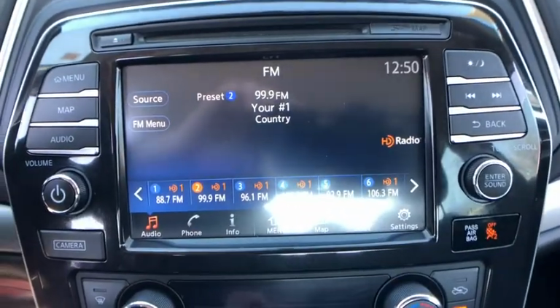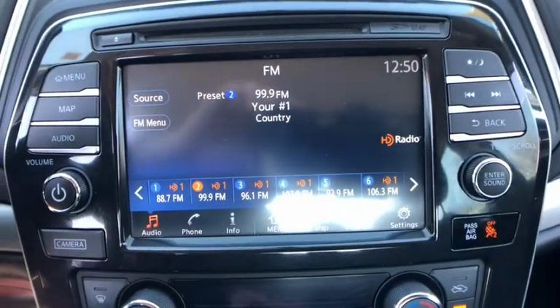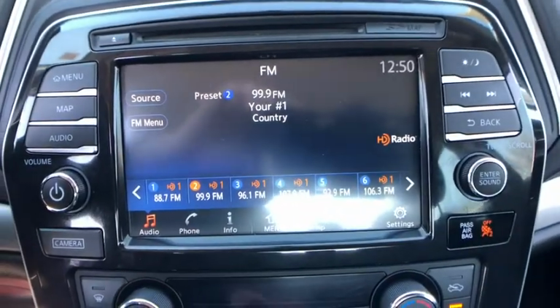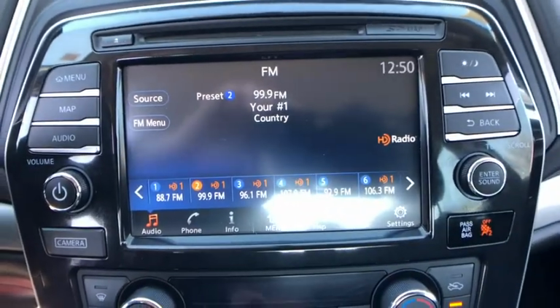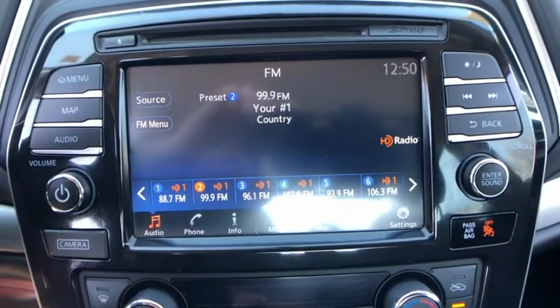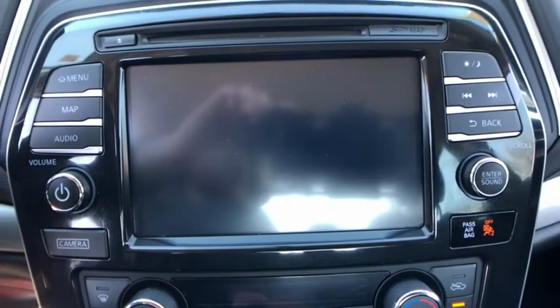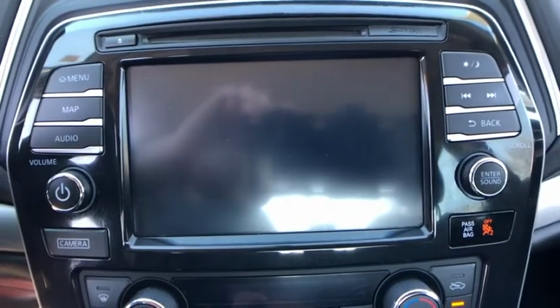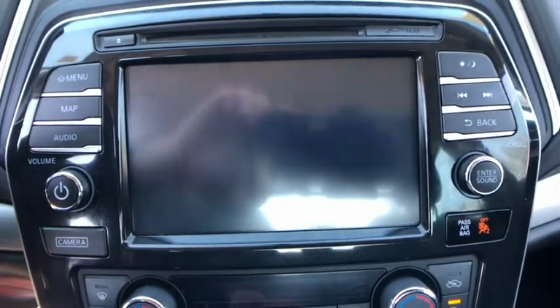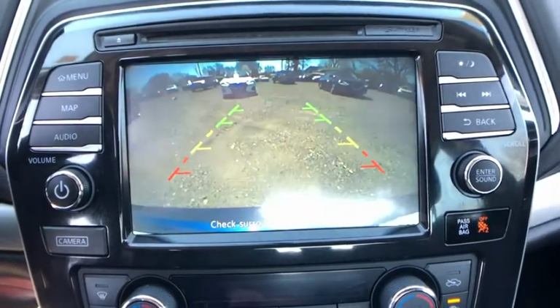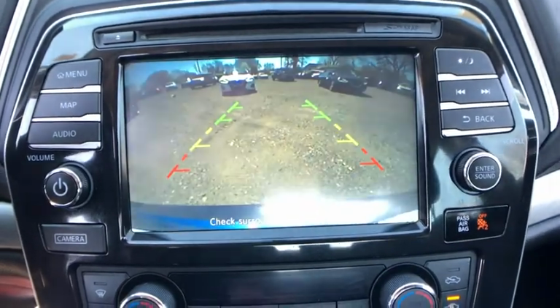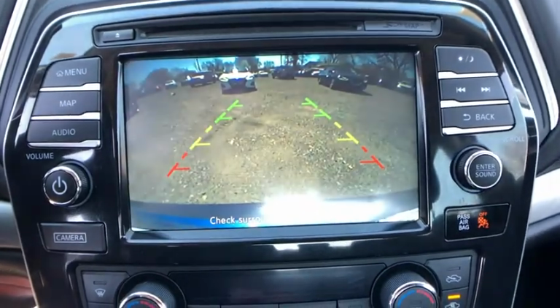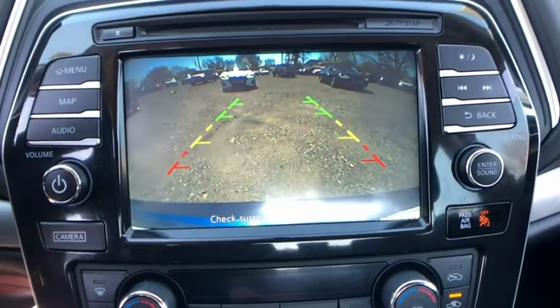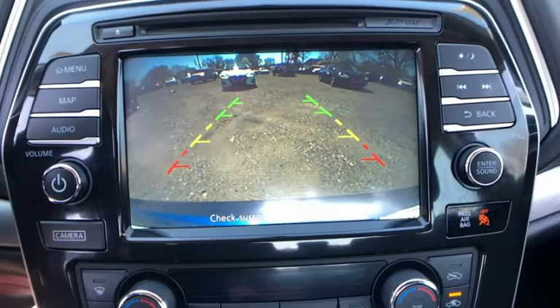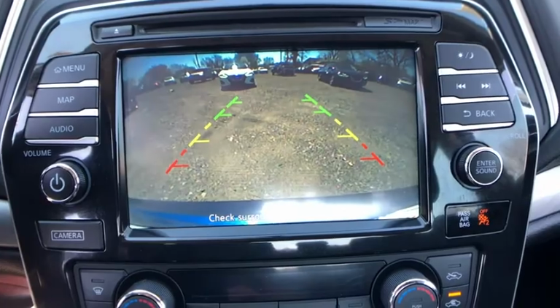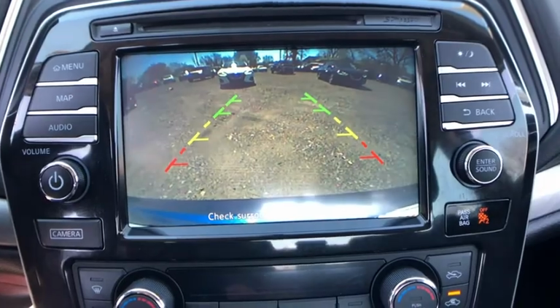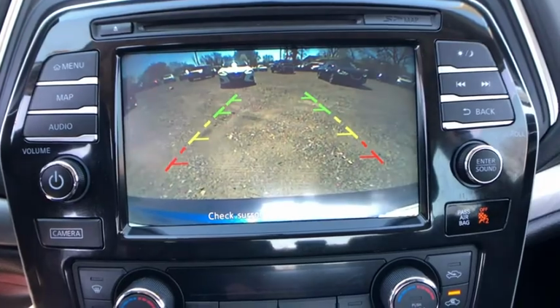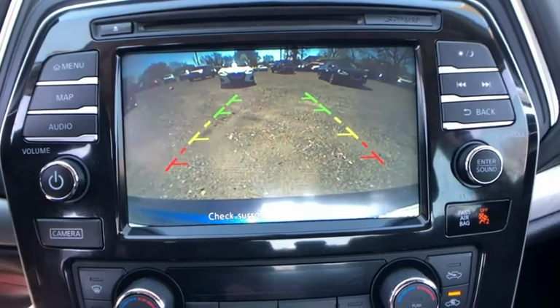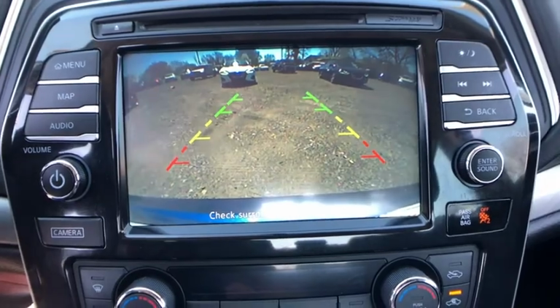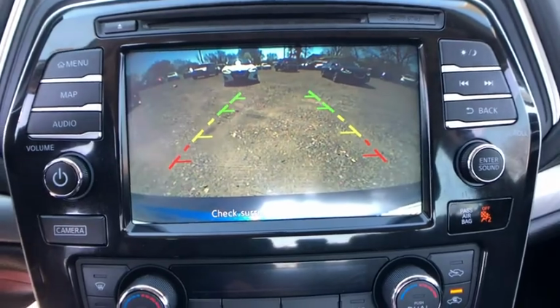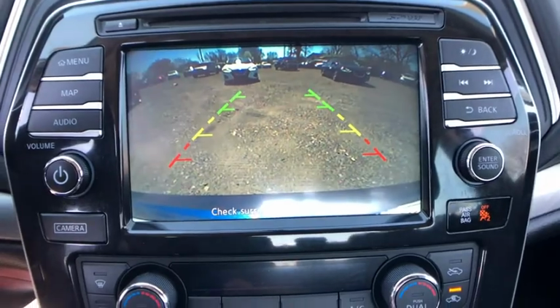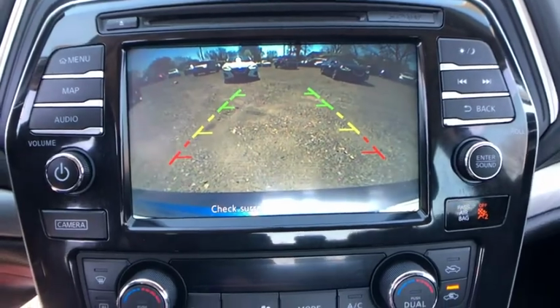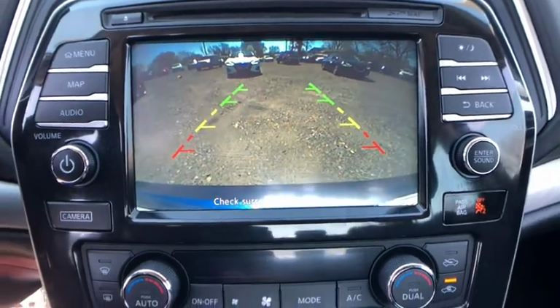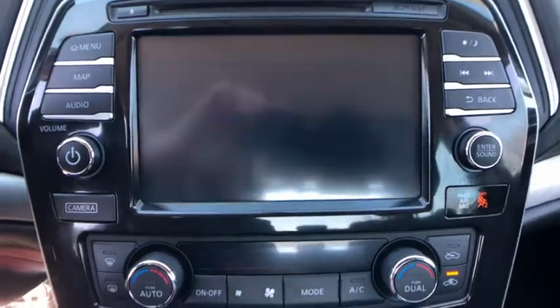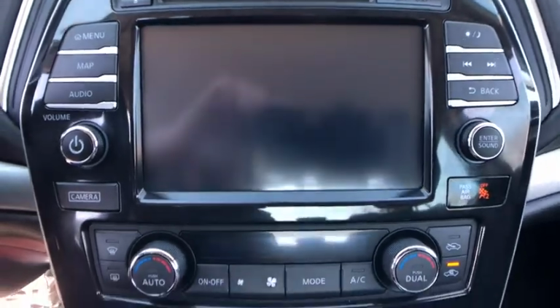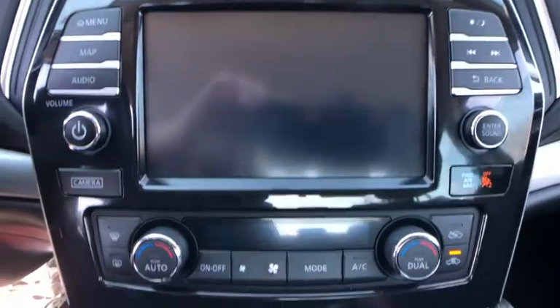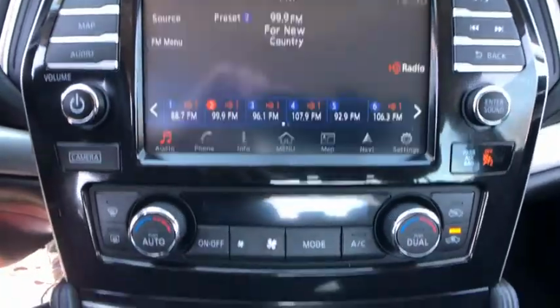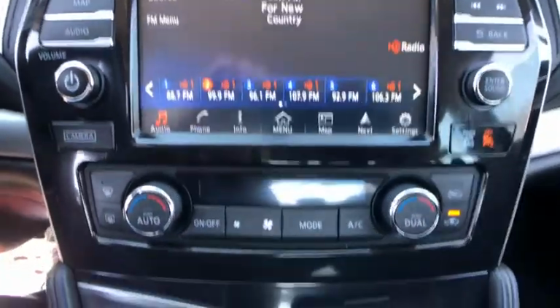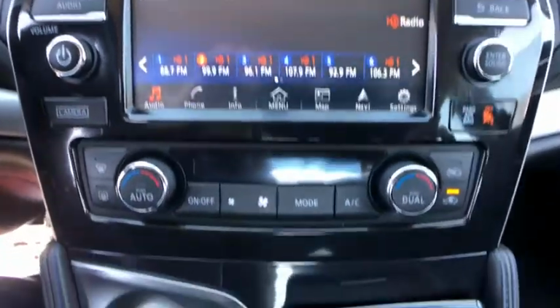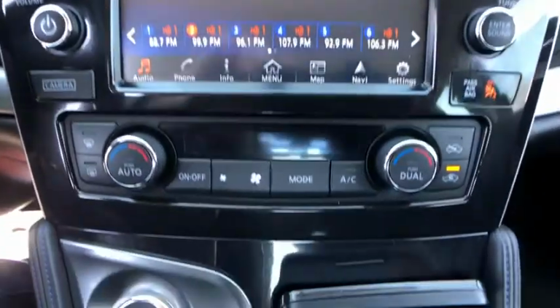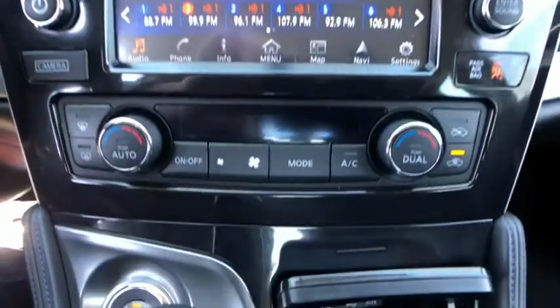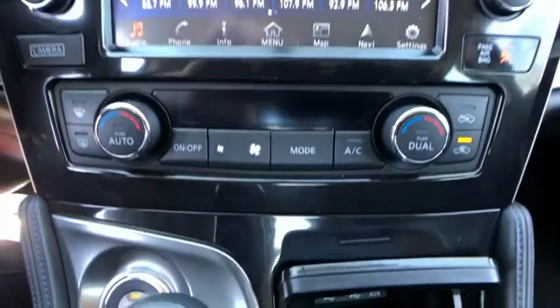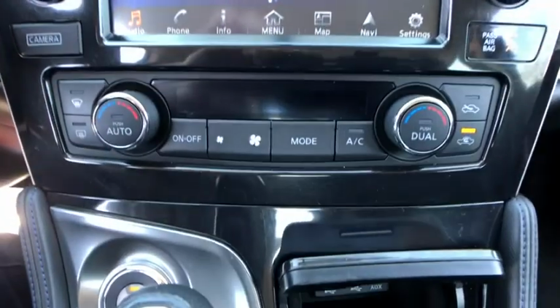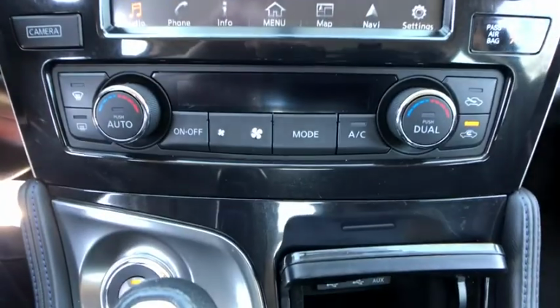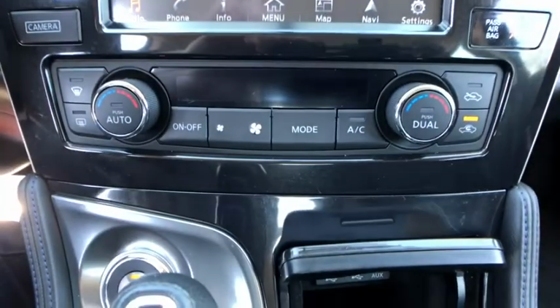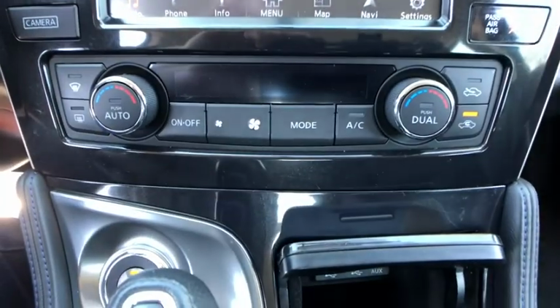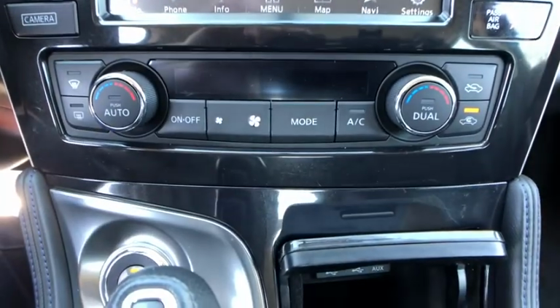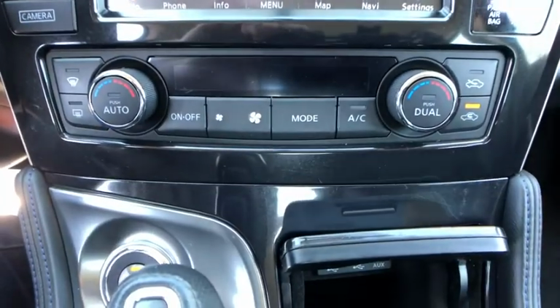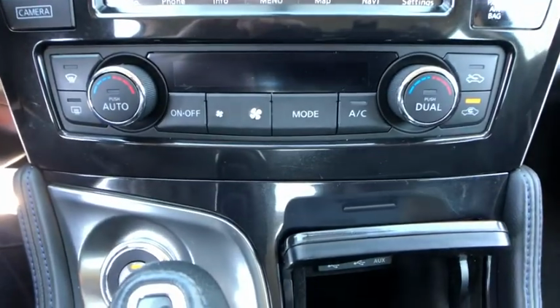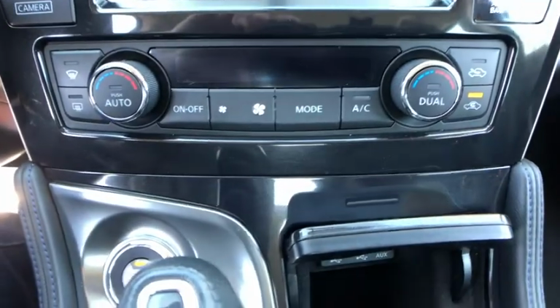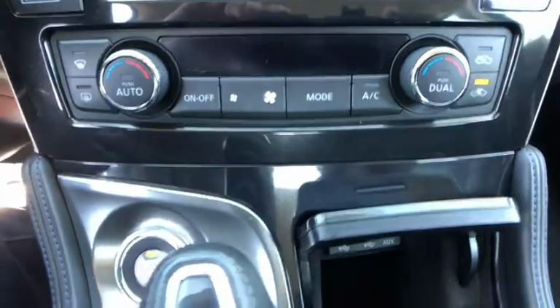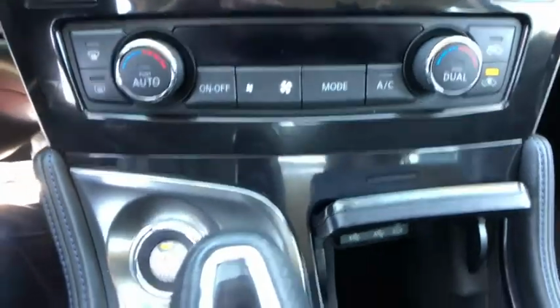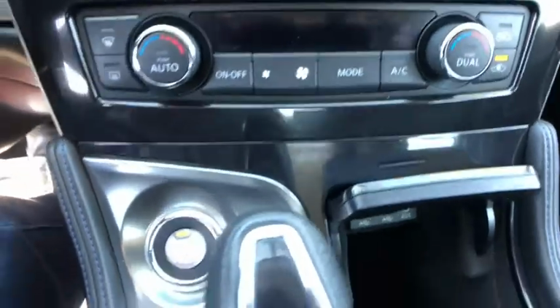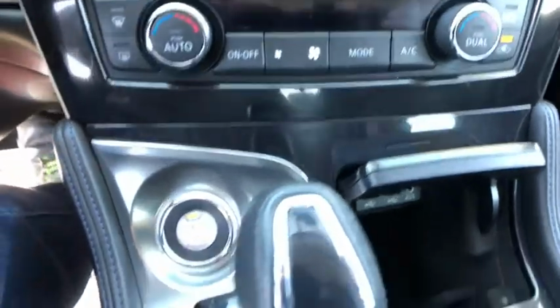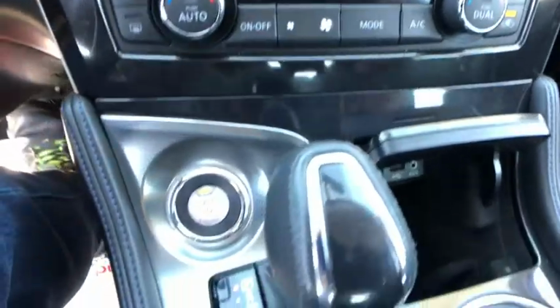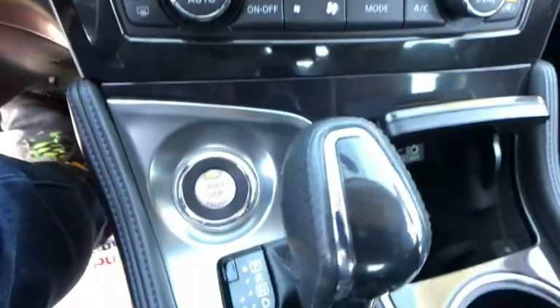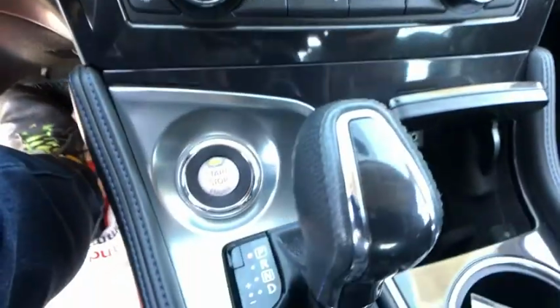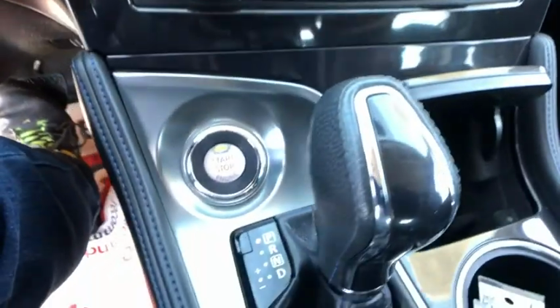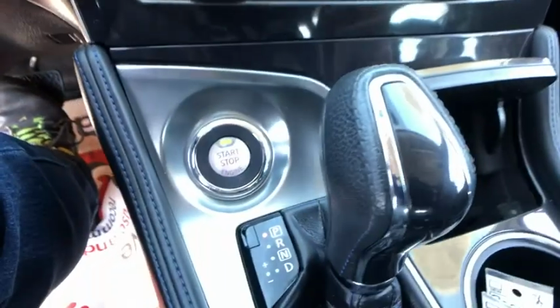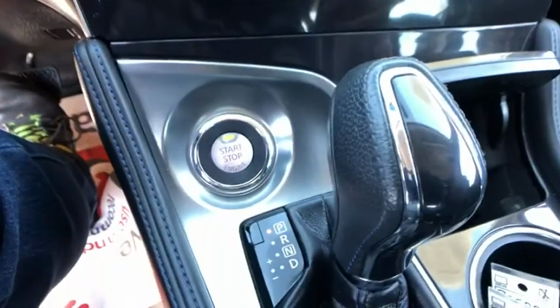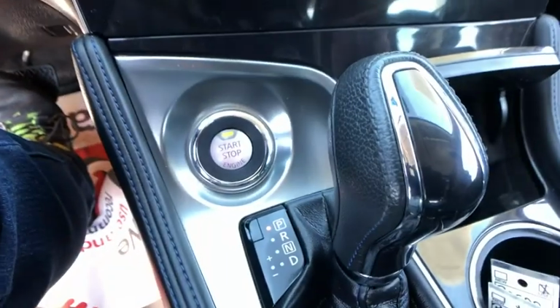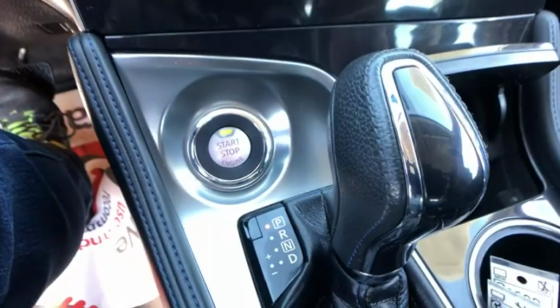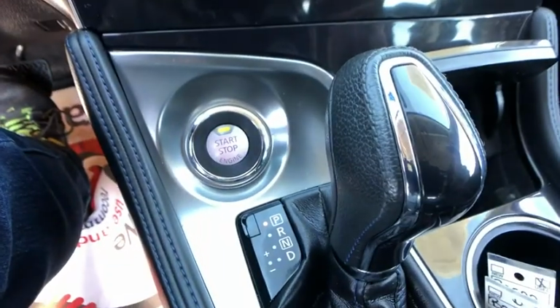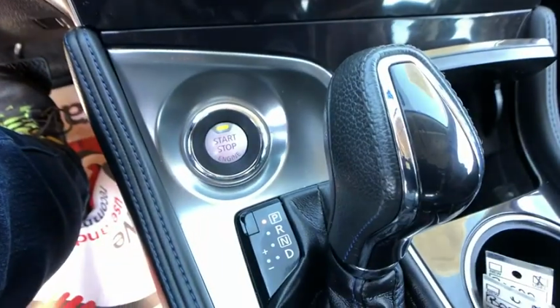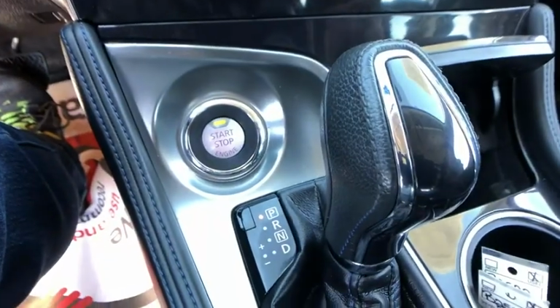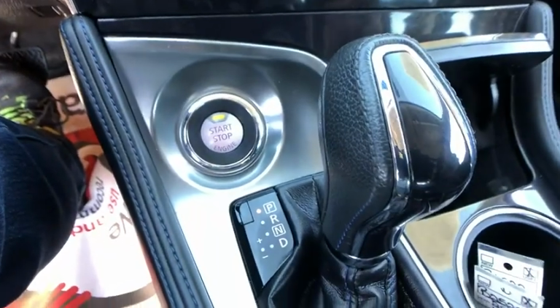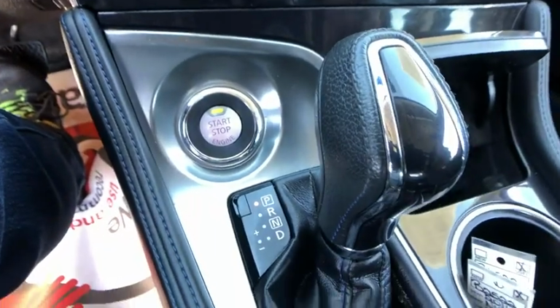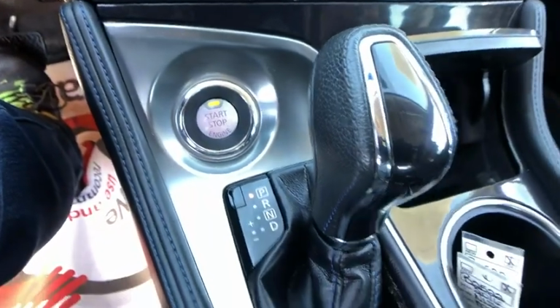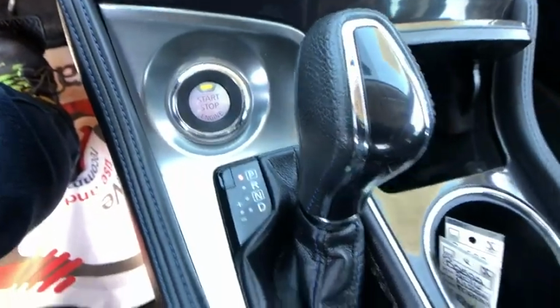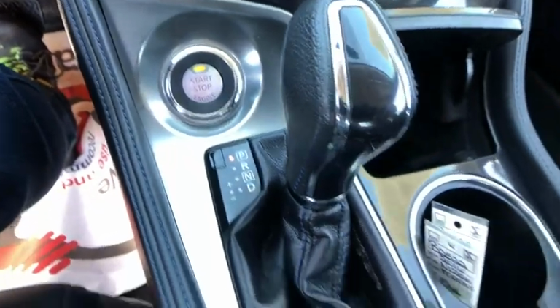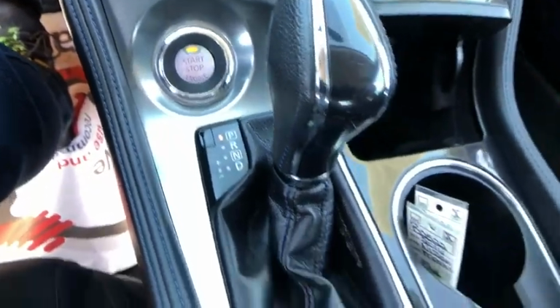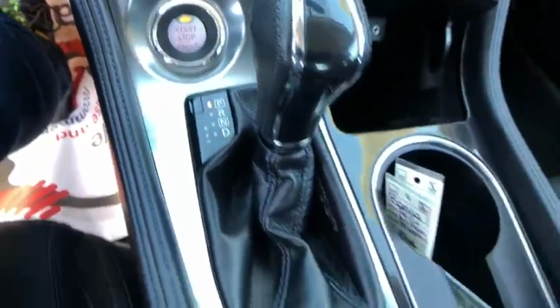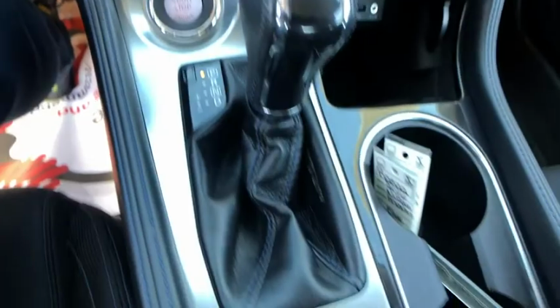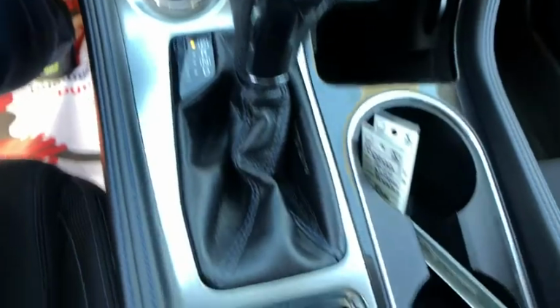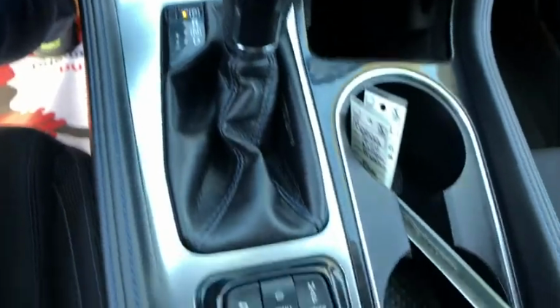Auto-dimming rear-view mirror, keyless start, cruise control, four-wheel disc brakes, aluminum wheels, climate control.